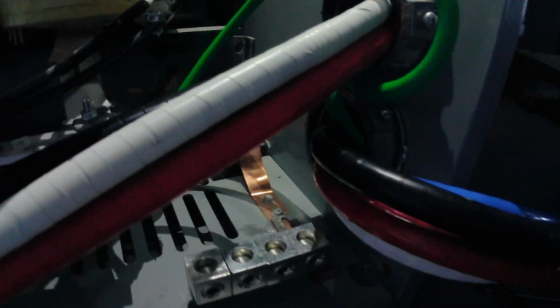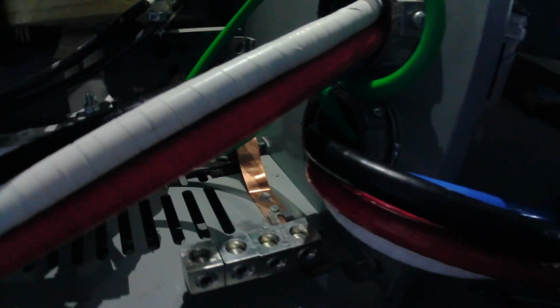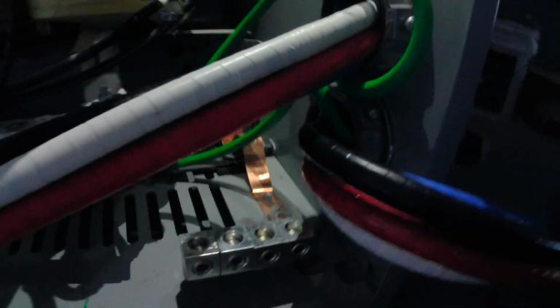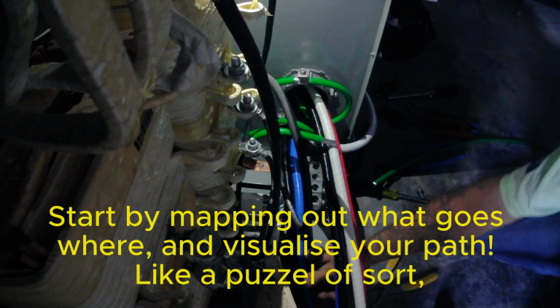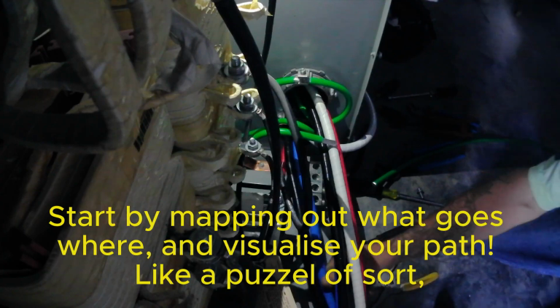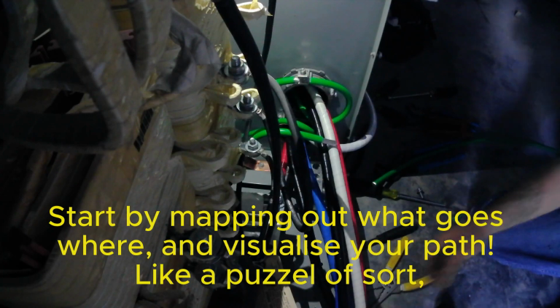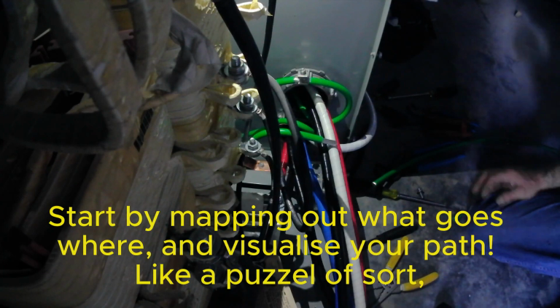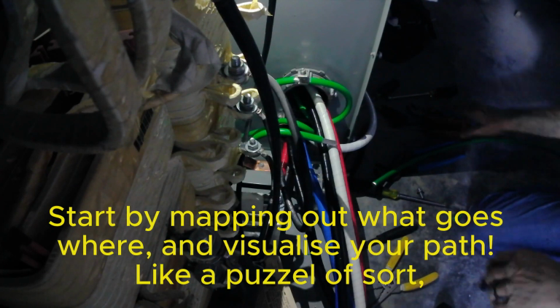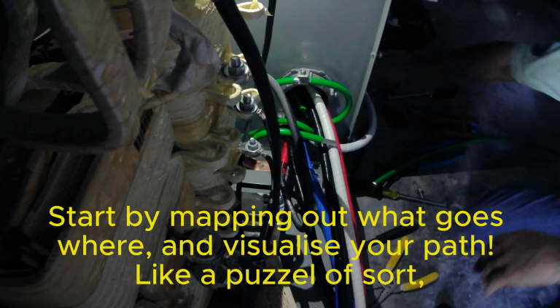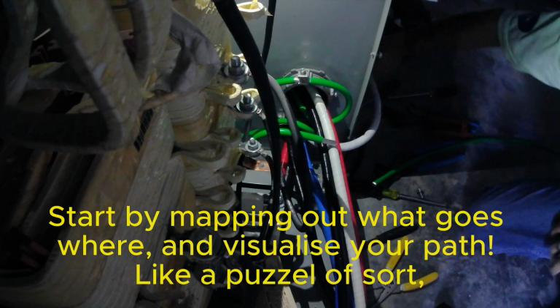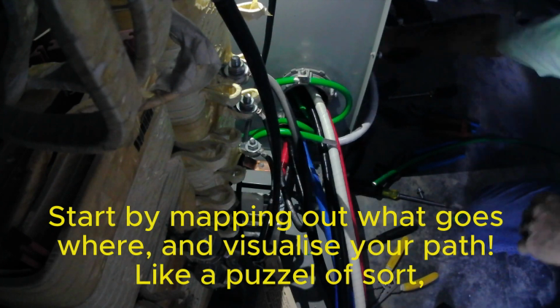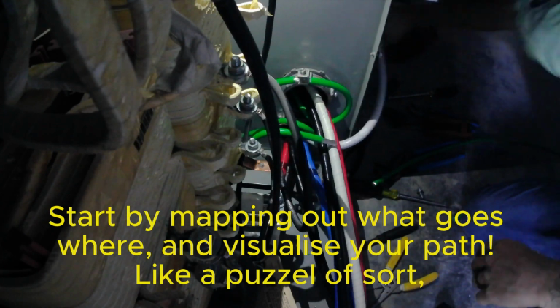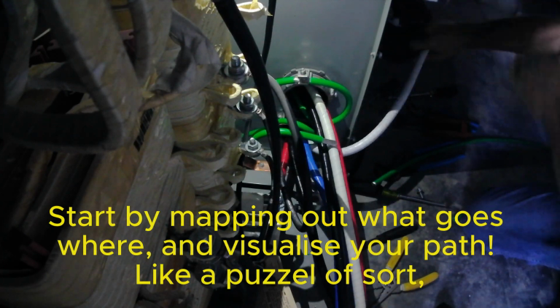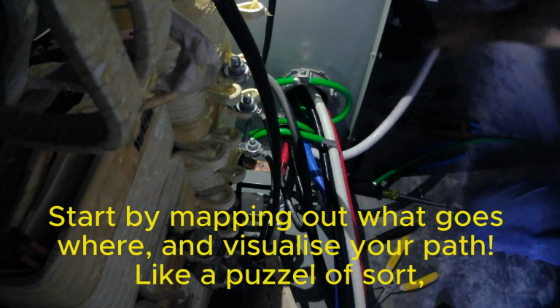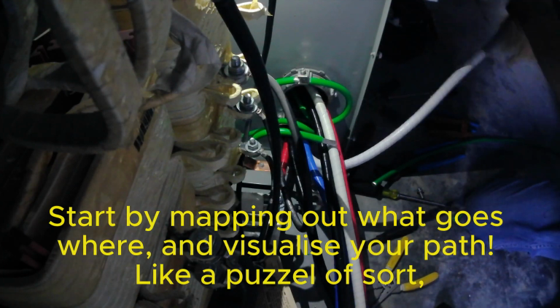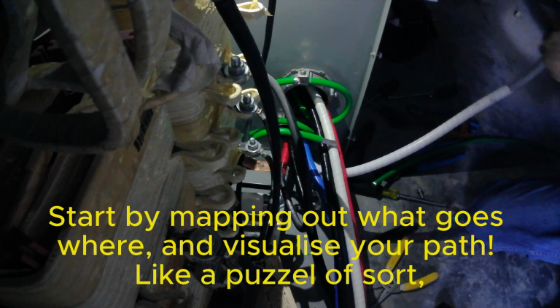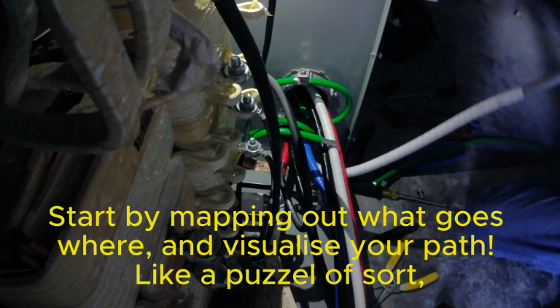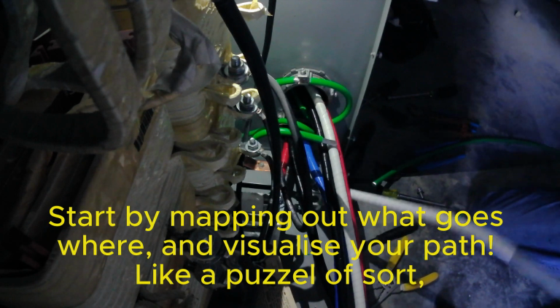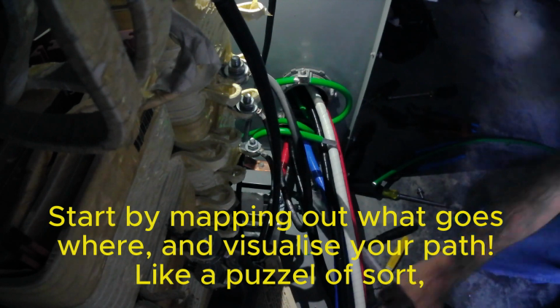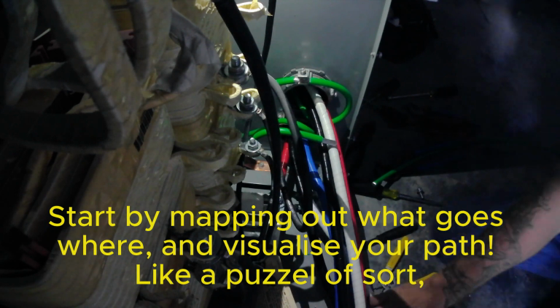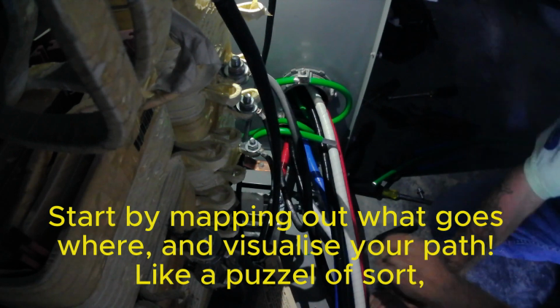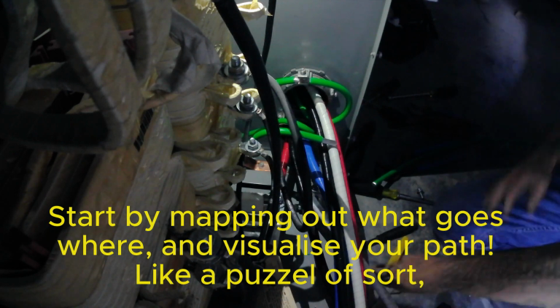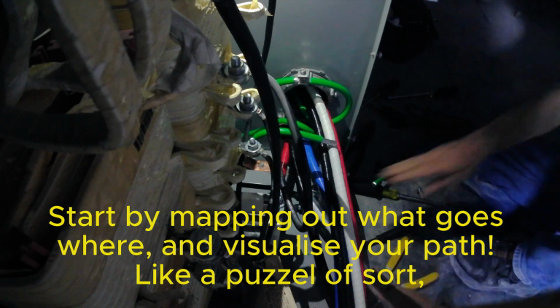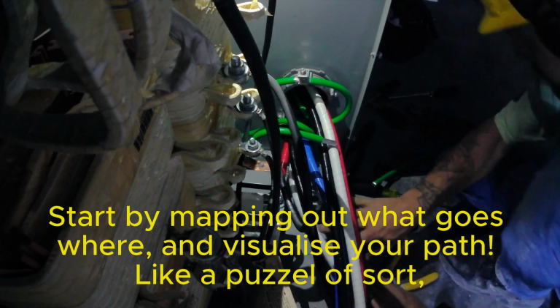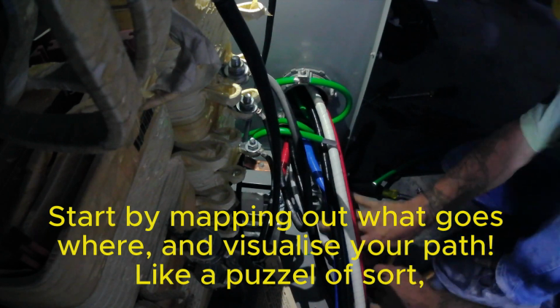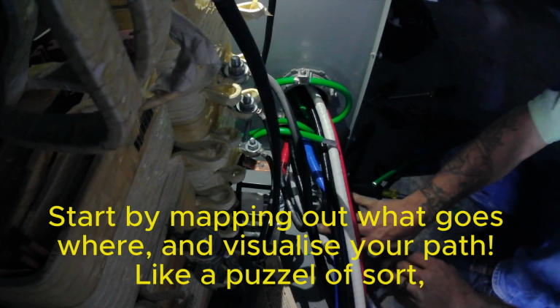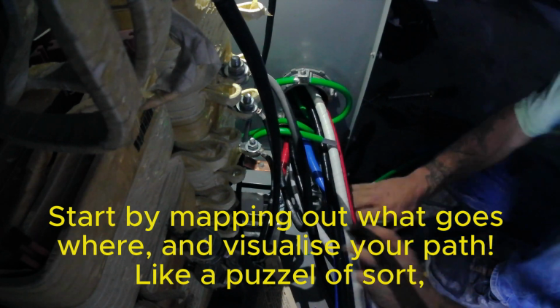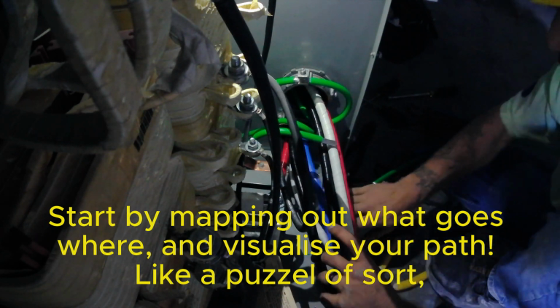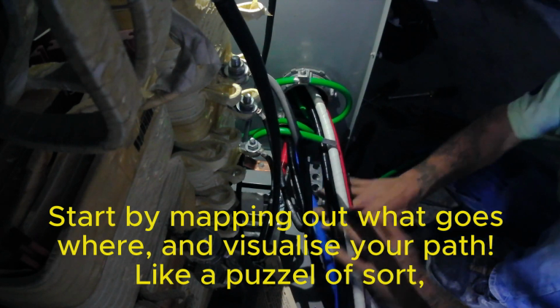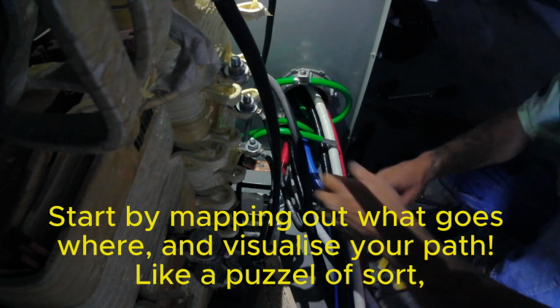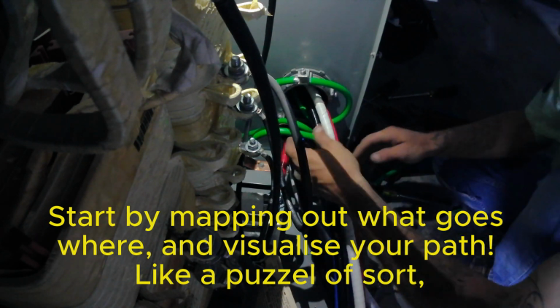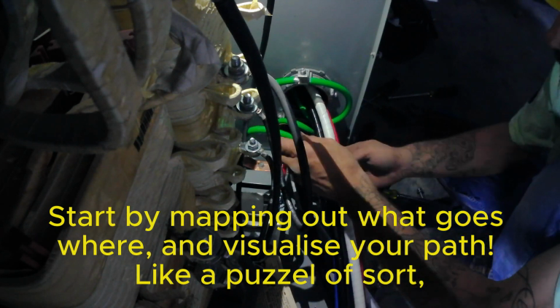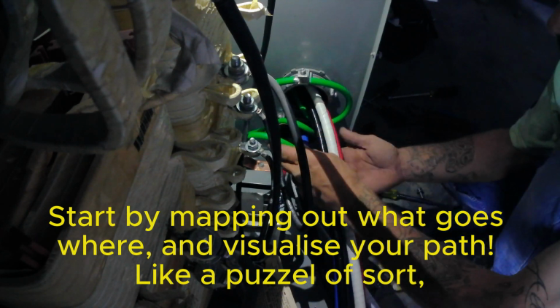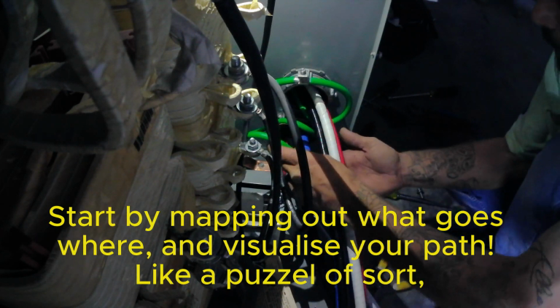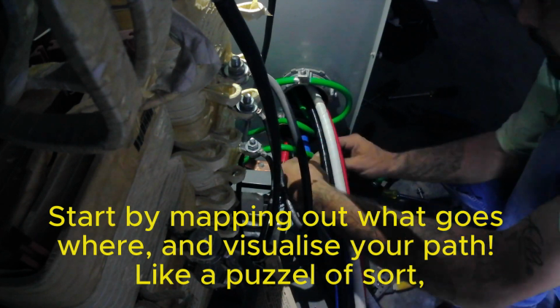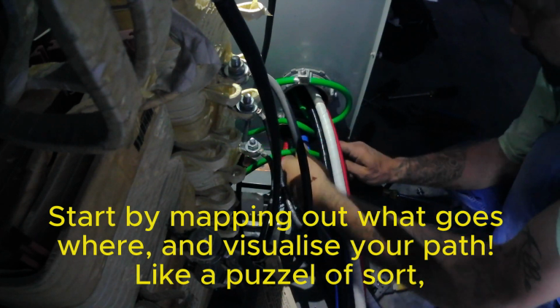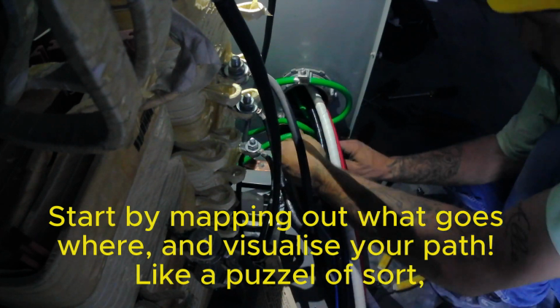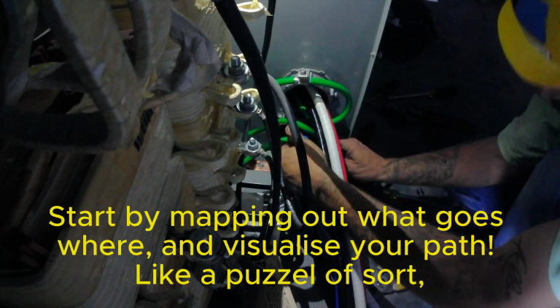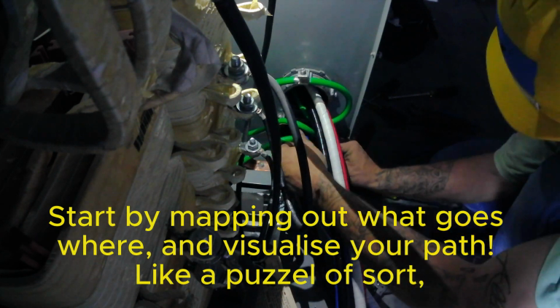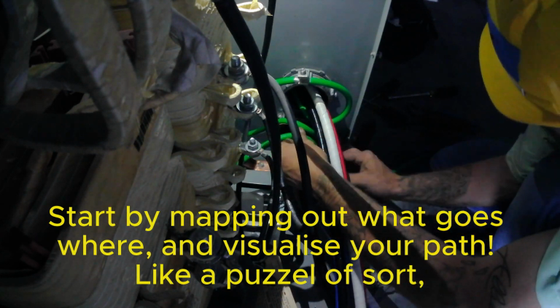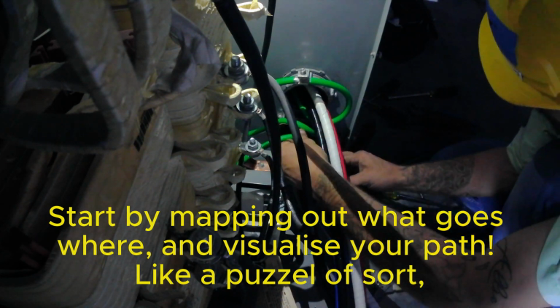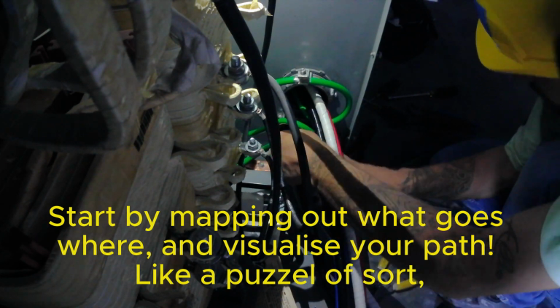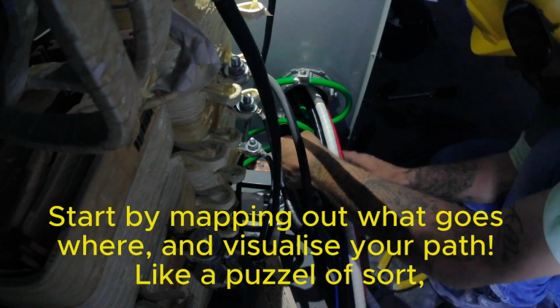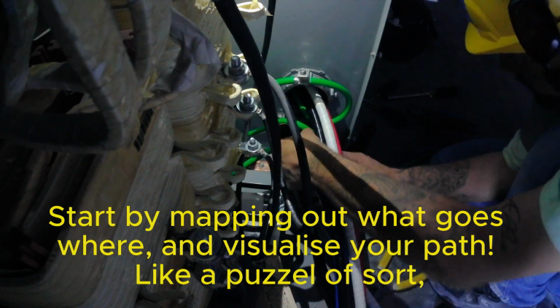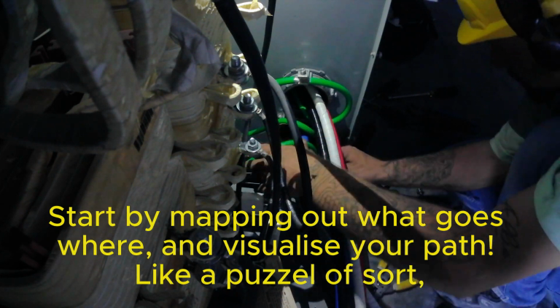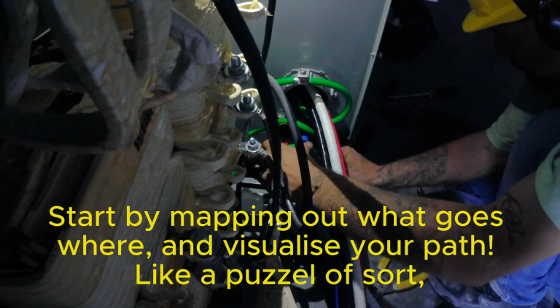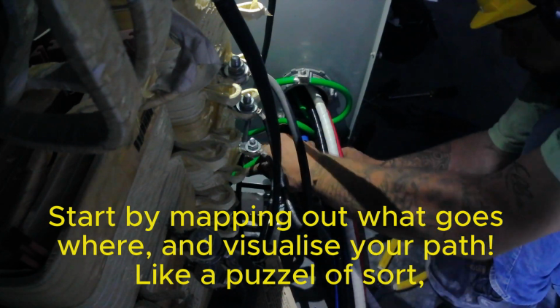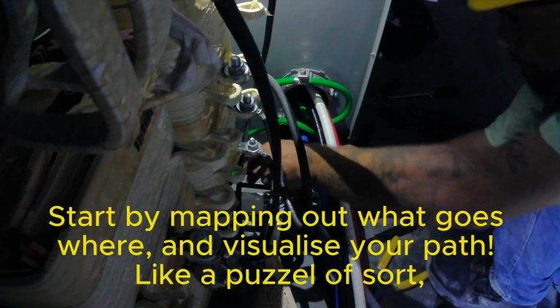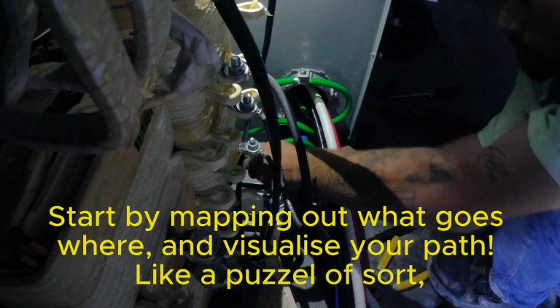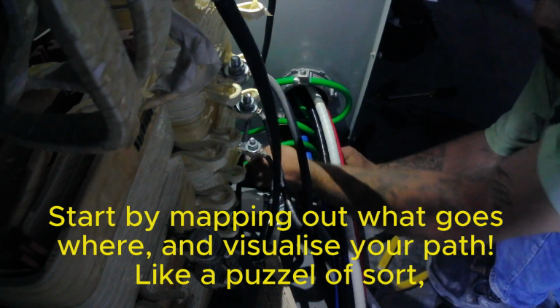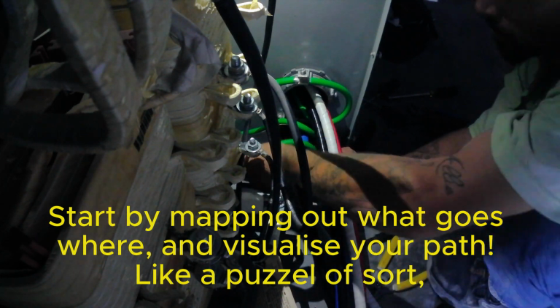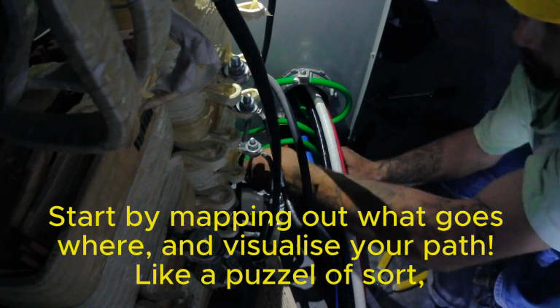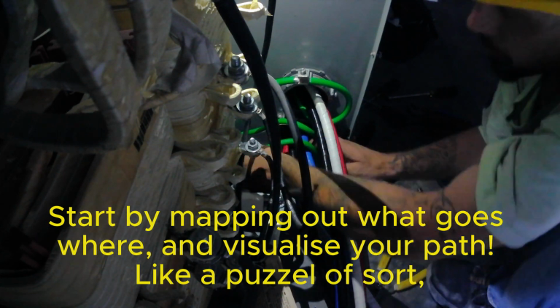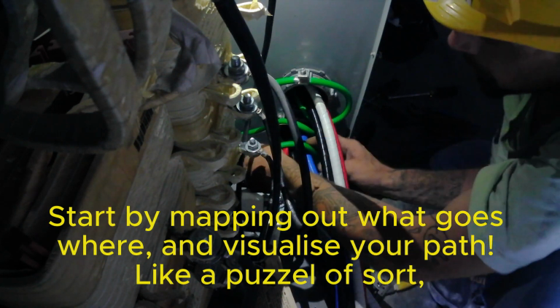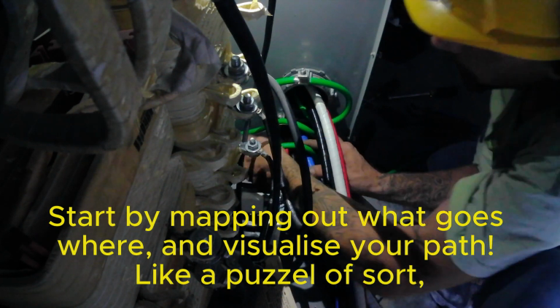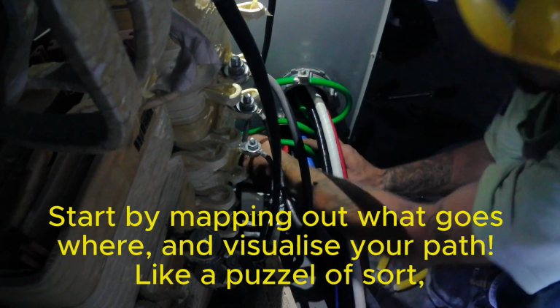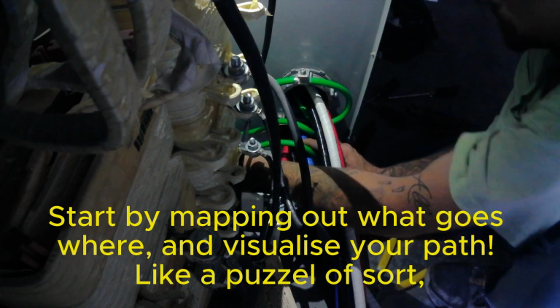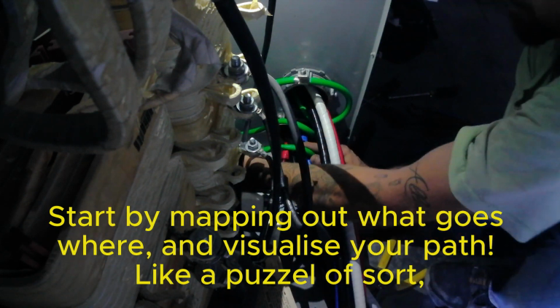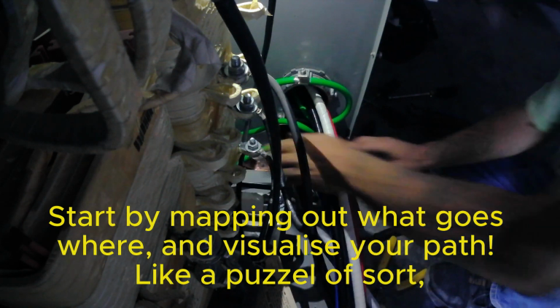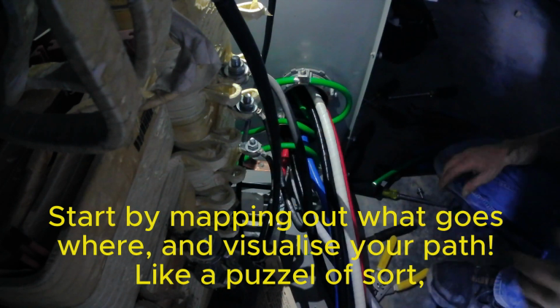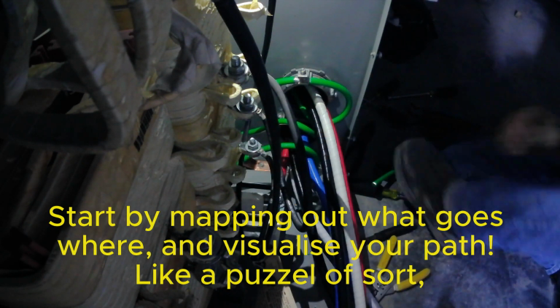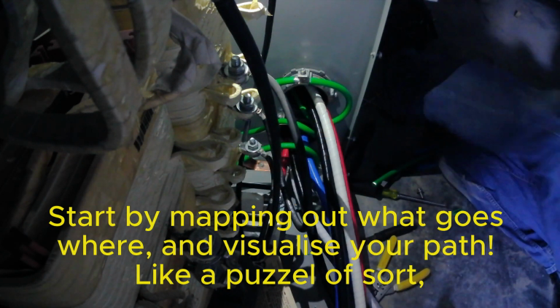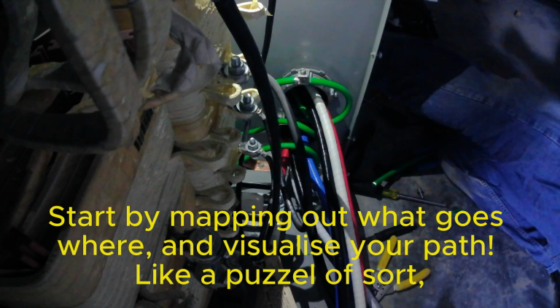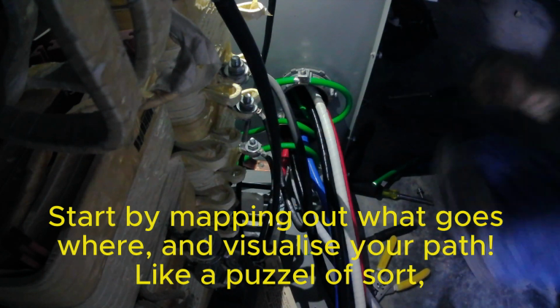Start by mapping out what goes where and visualize your path like a puzzle of sorts.